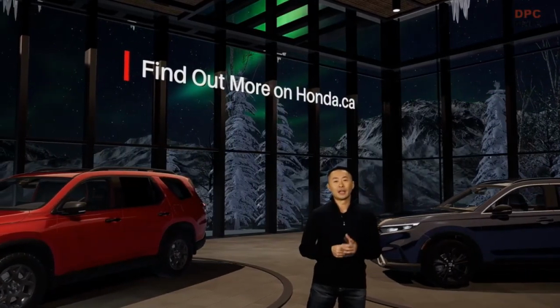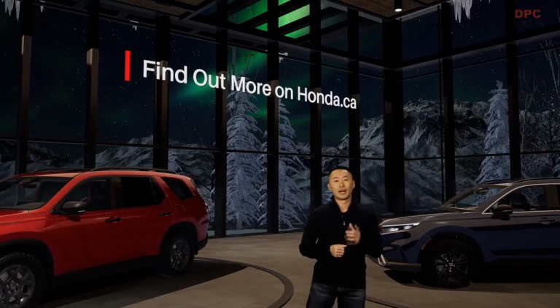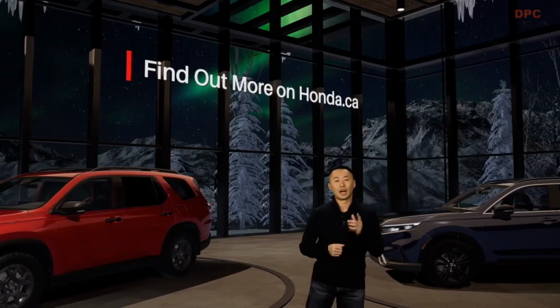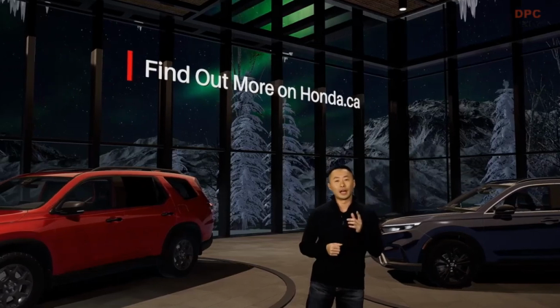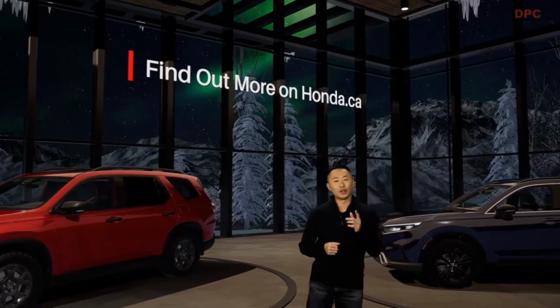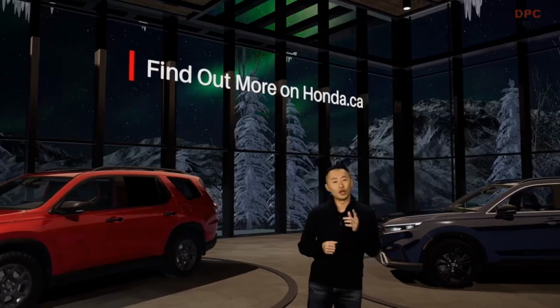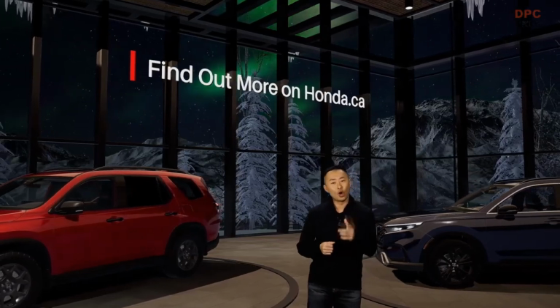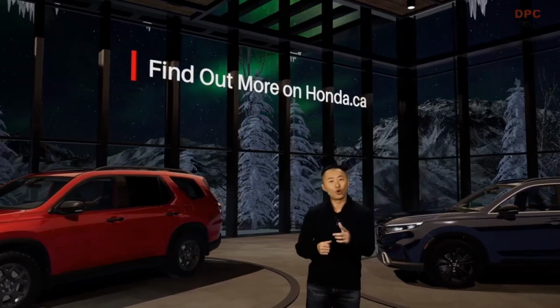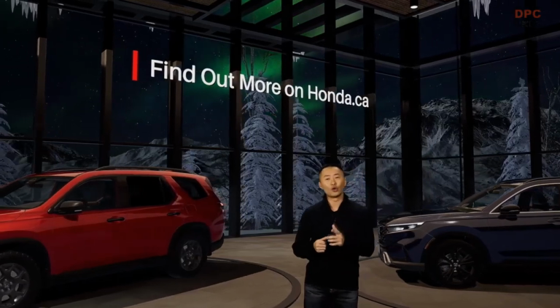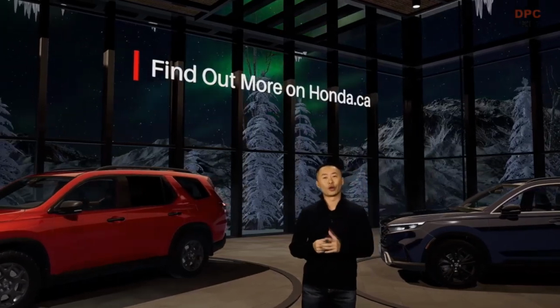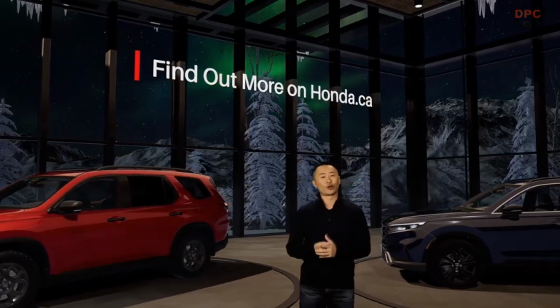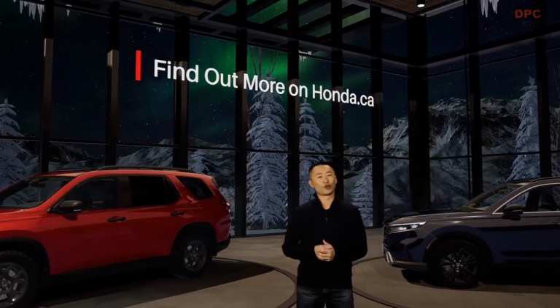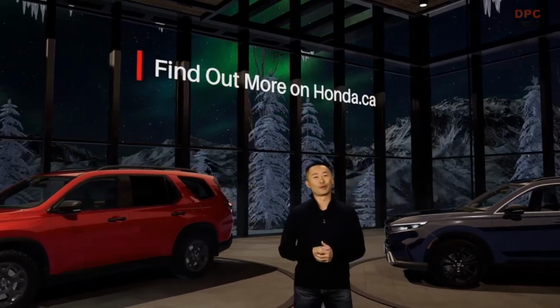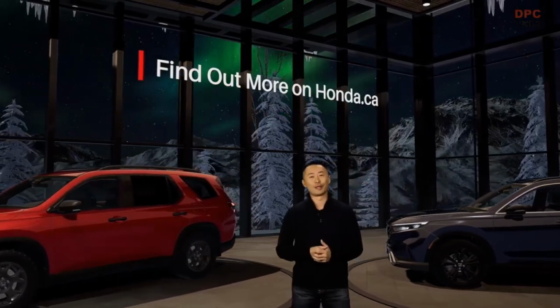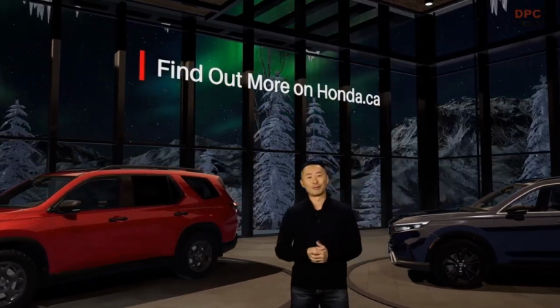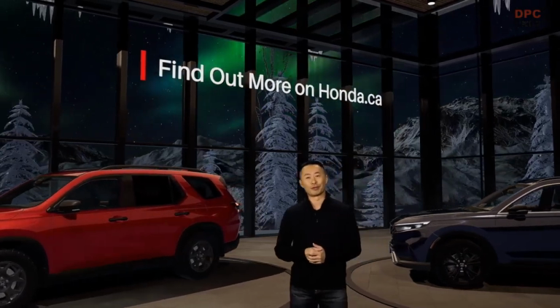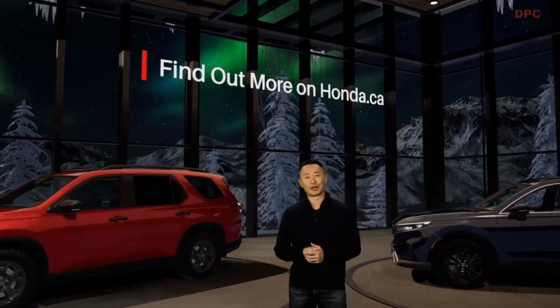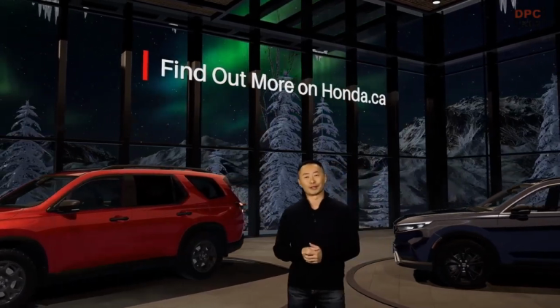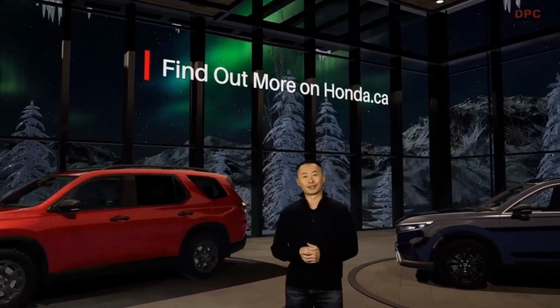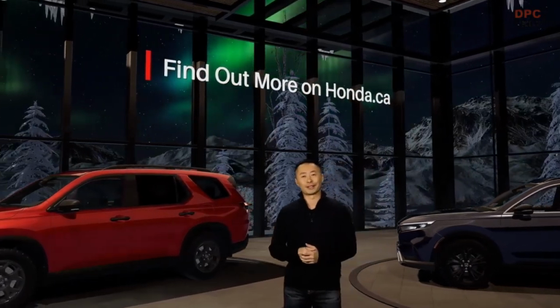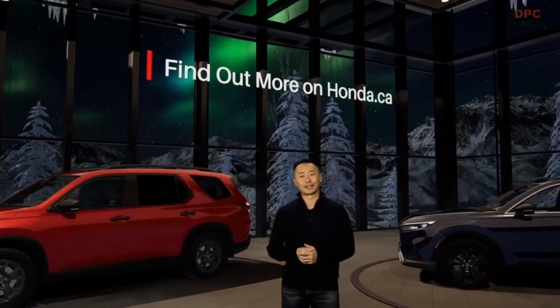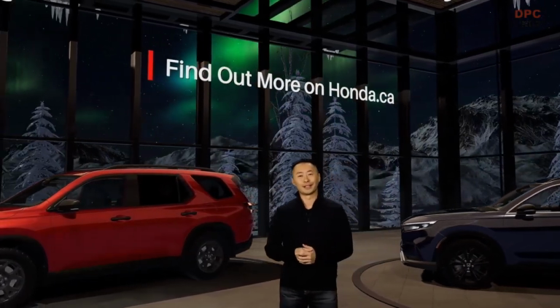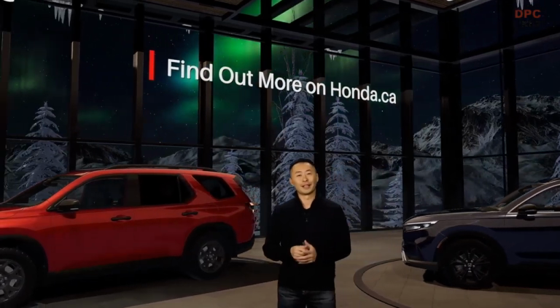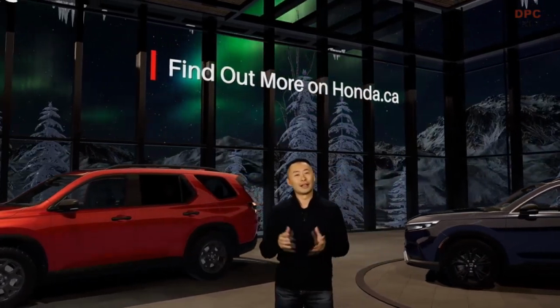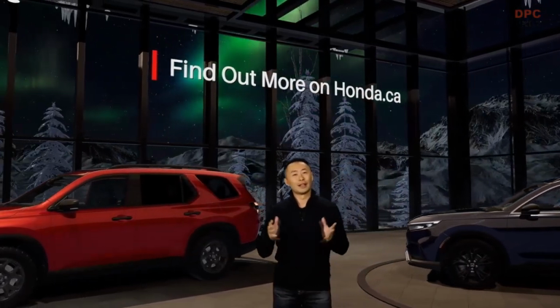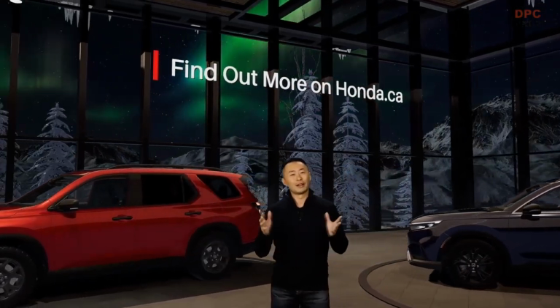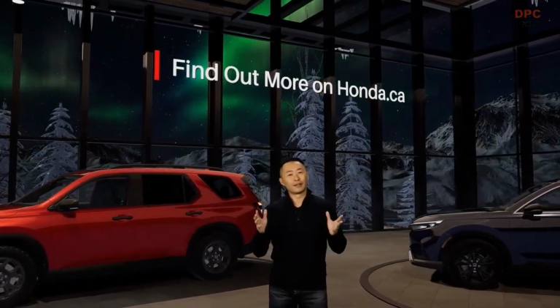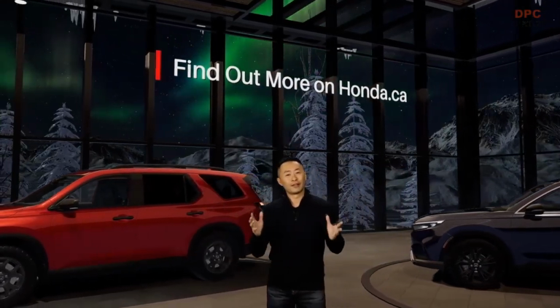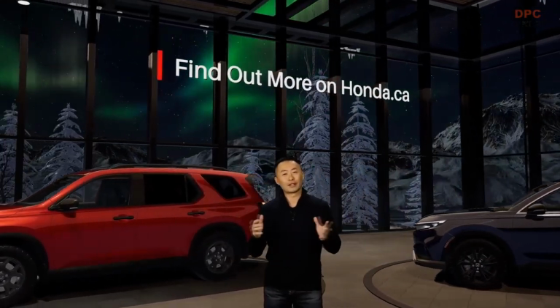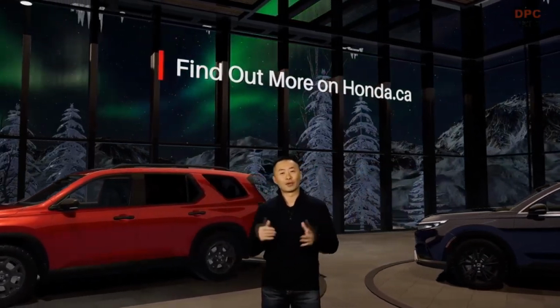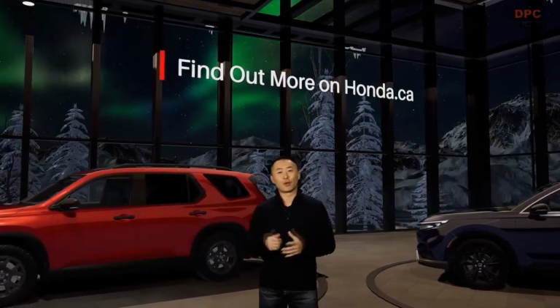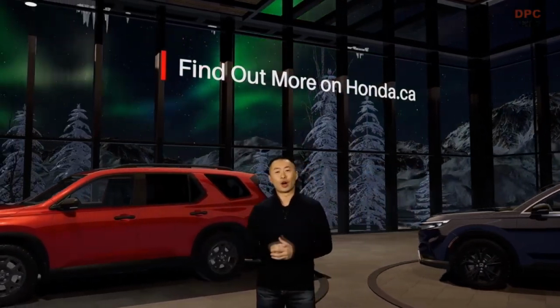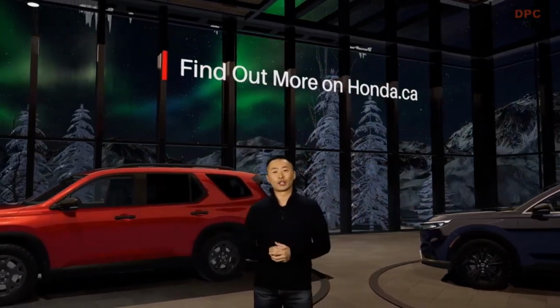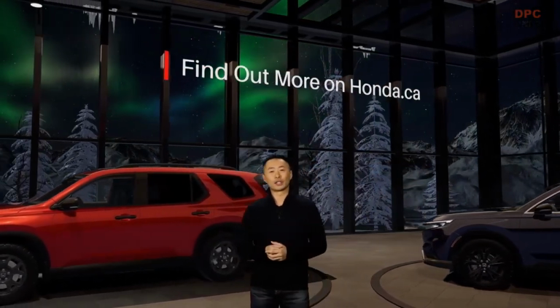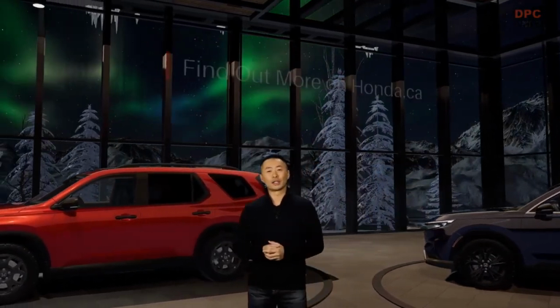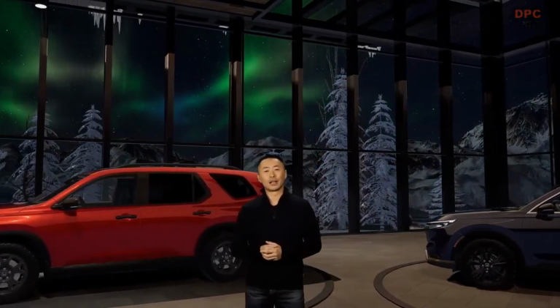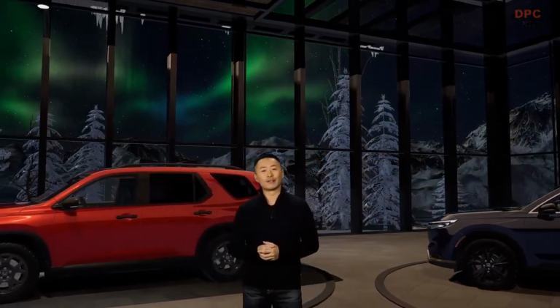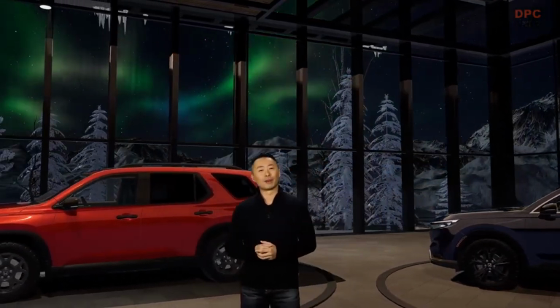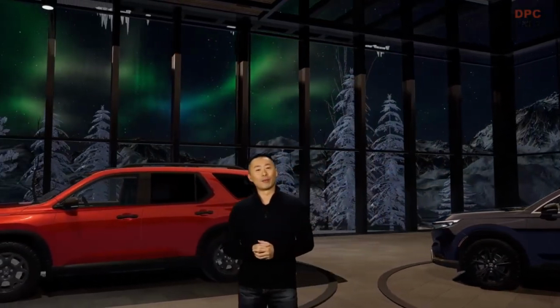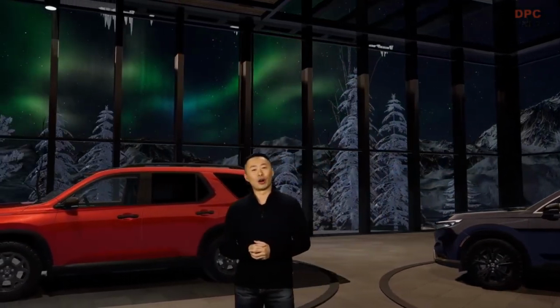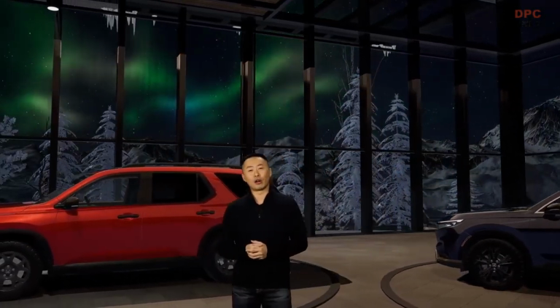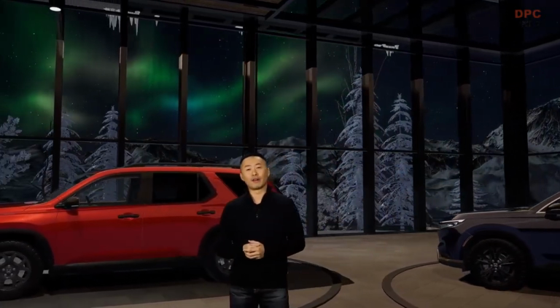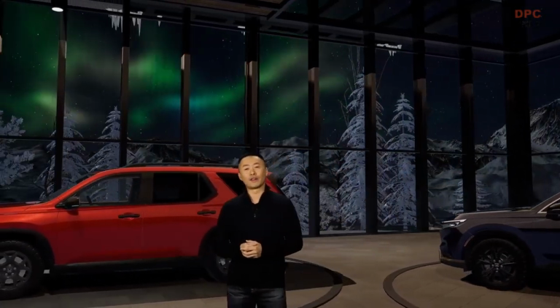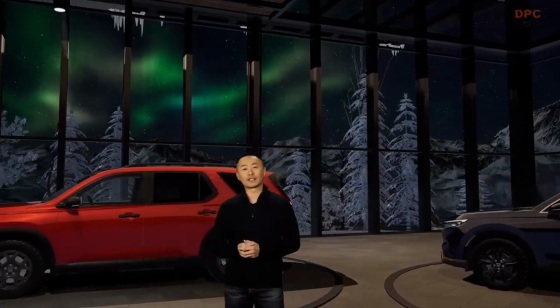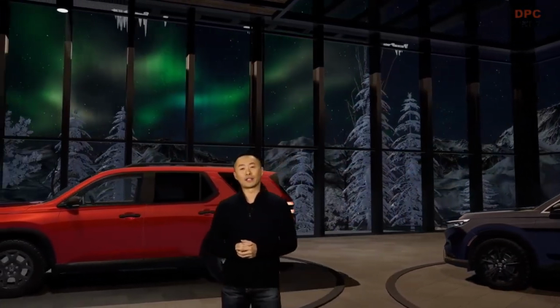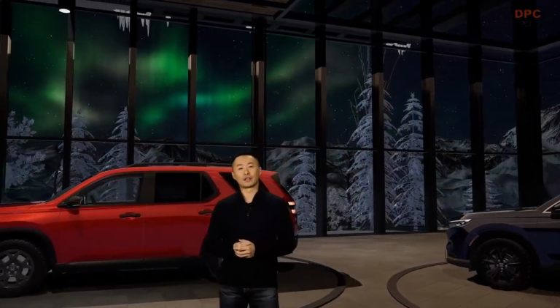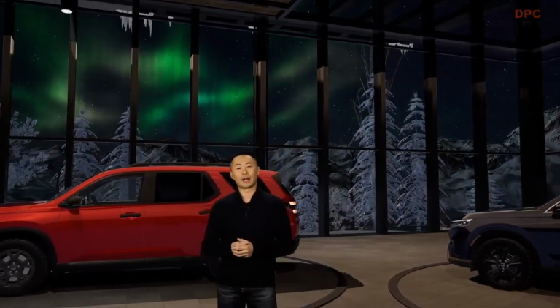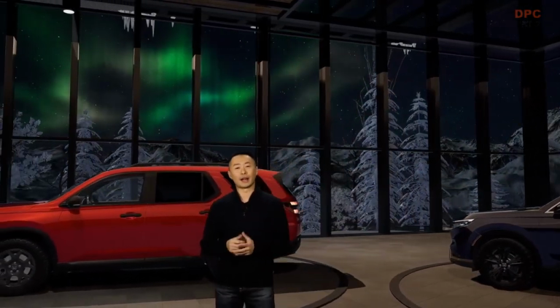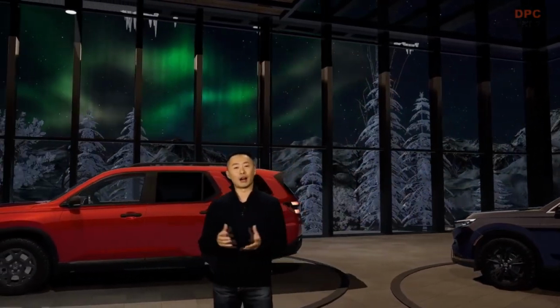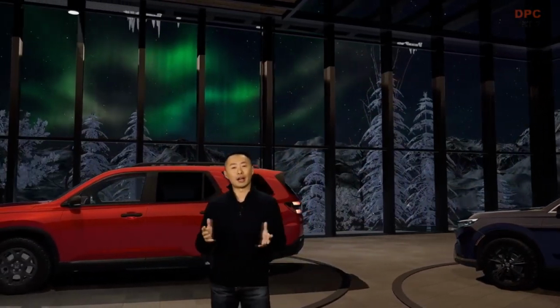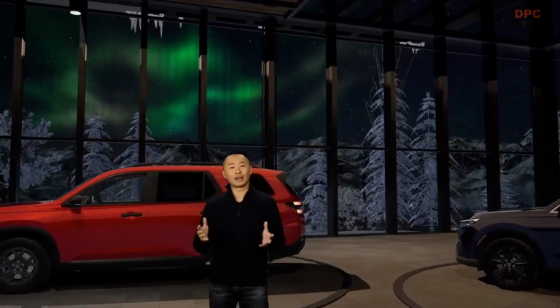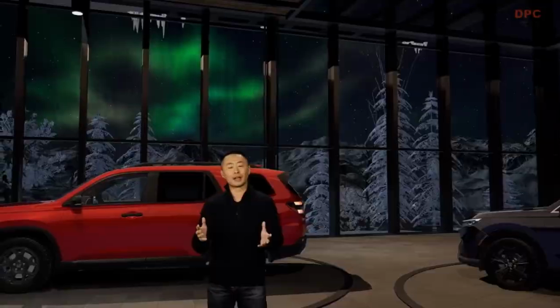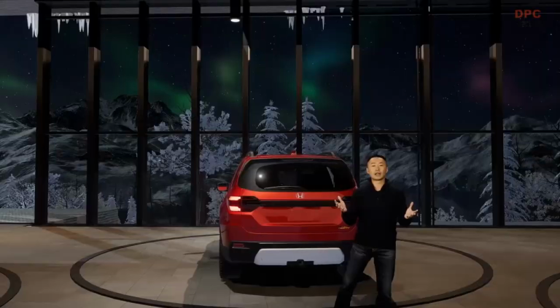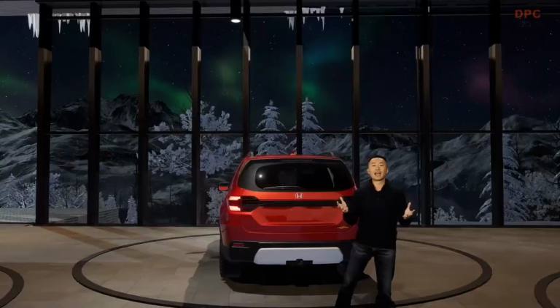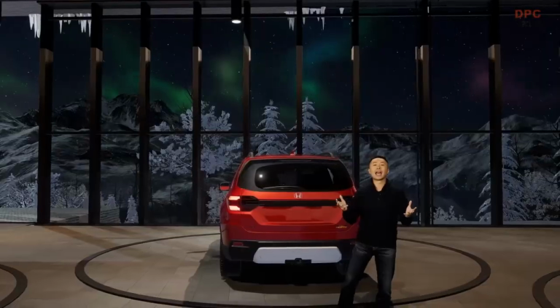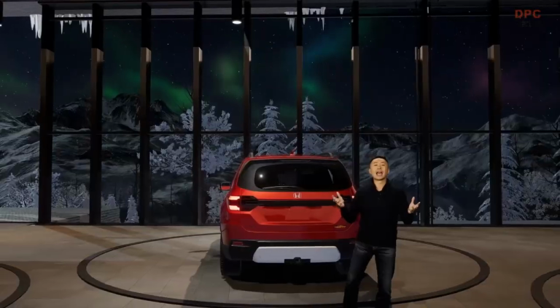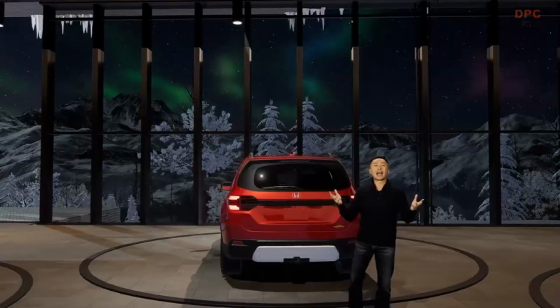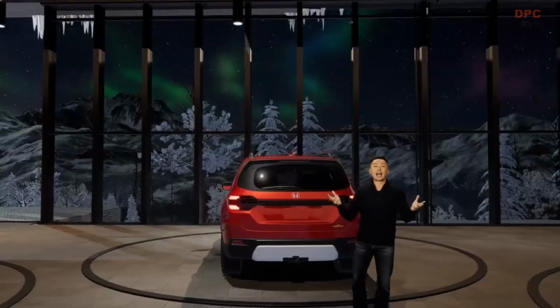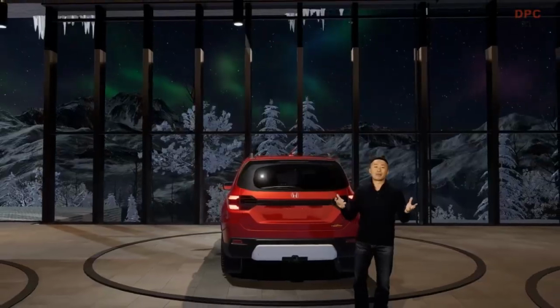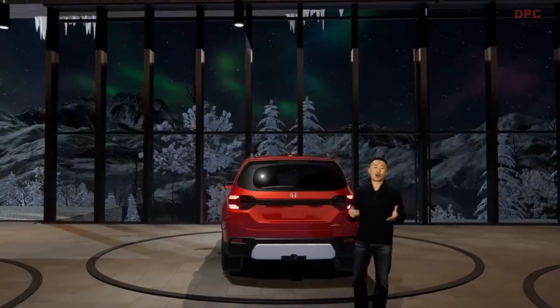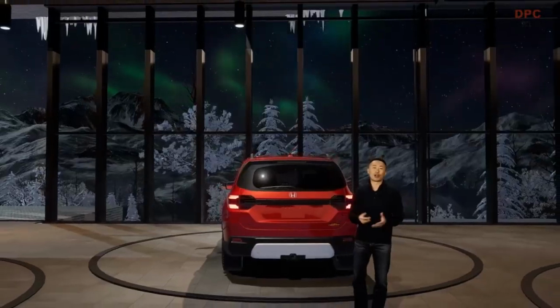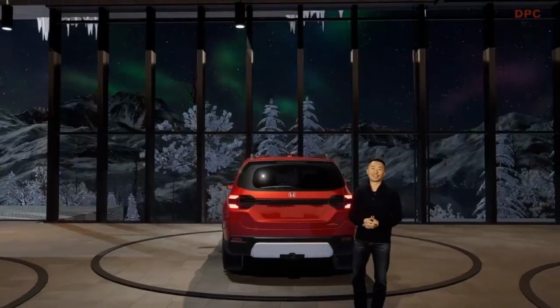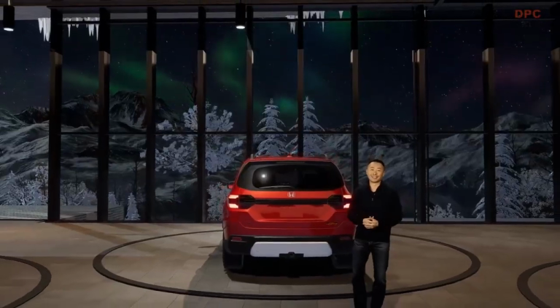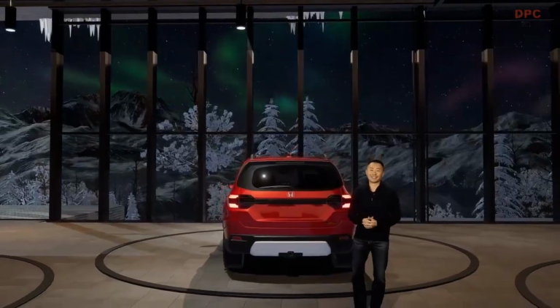Thanks for watching. And from all of us here at Honda, Happy Holidays.